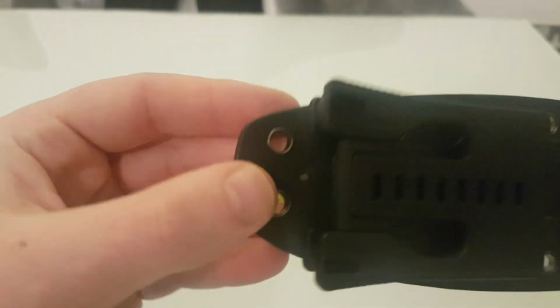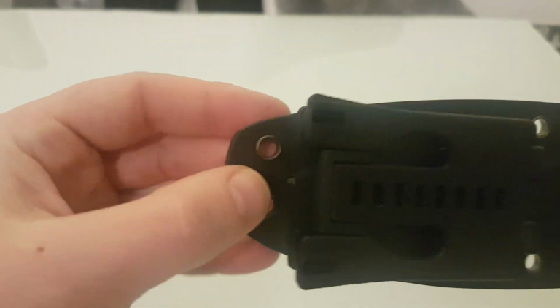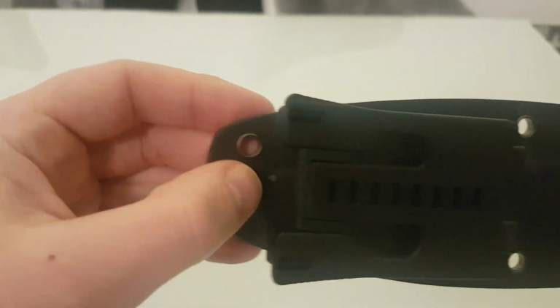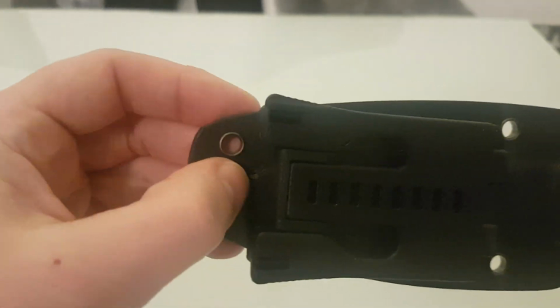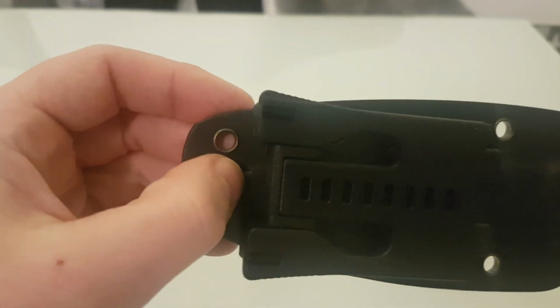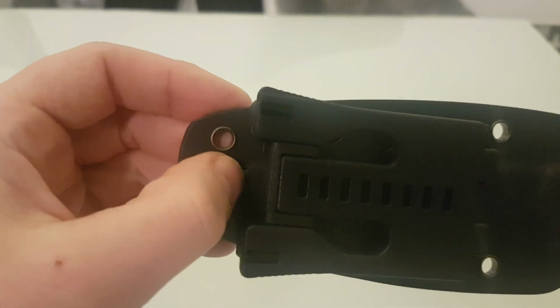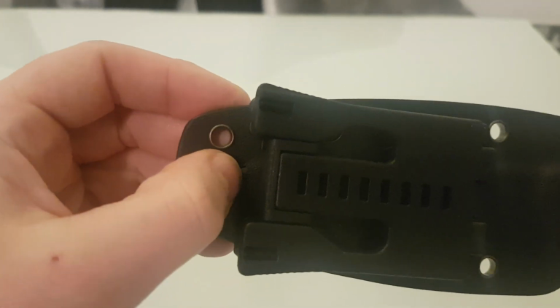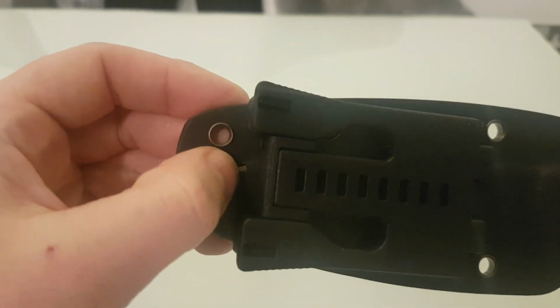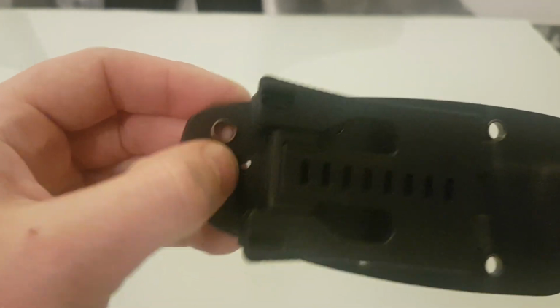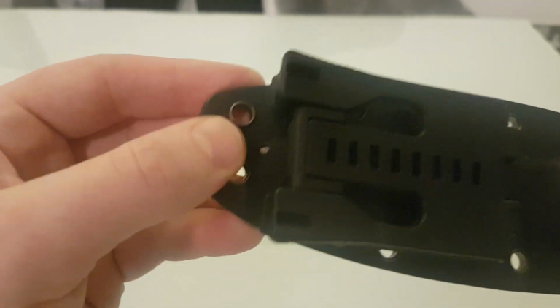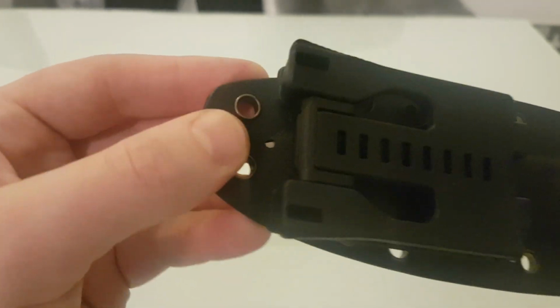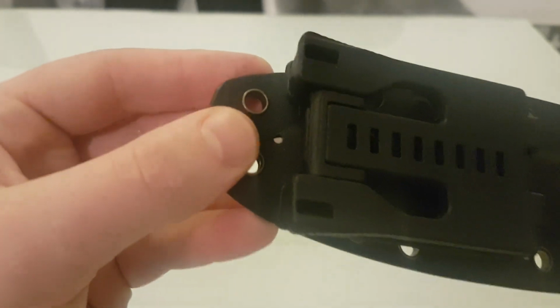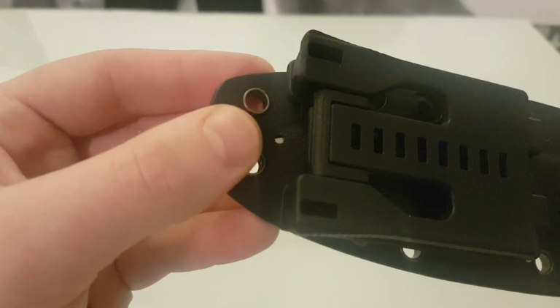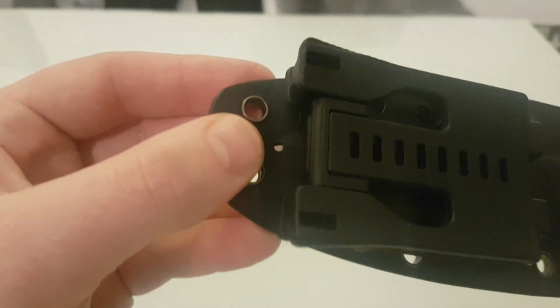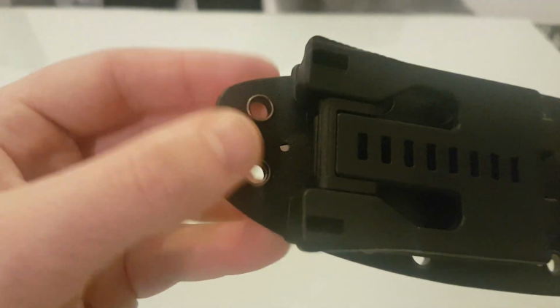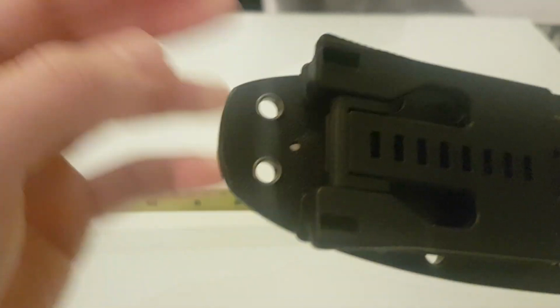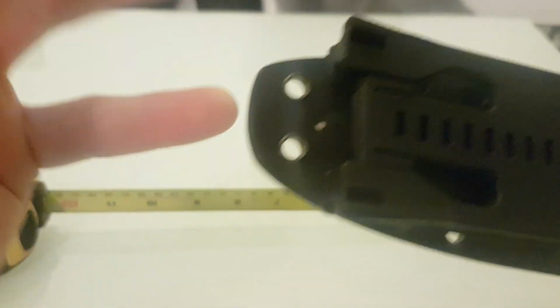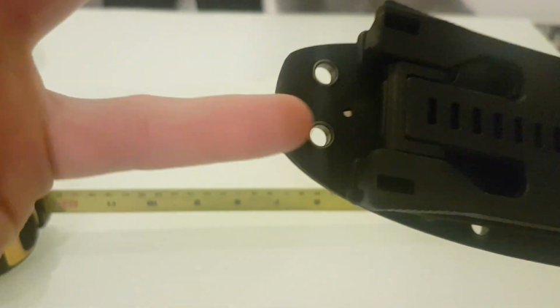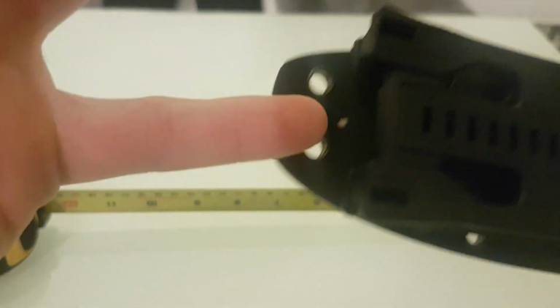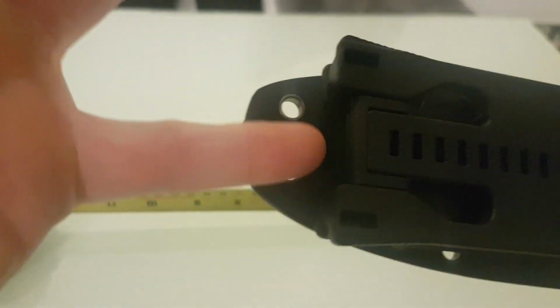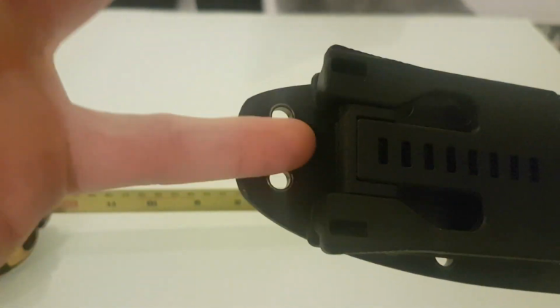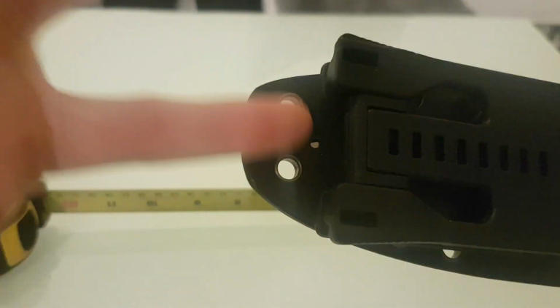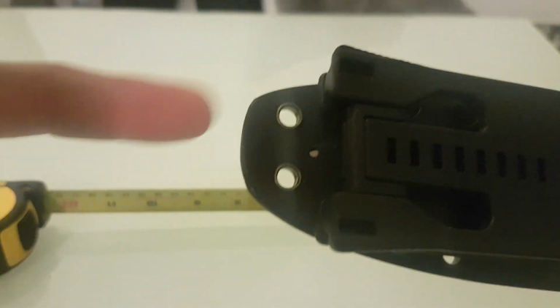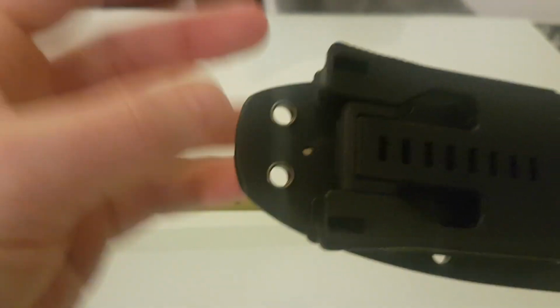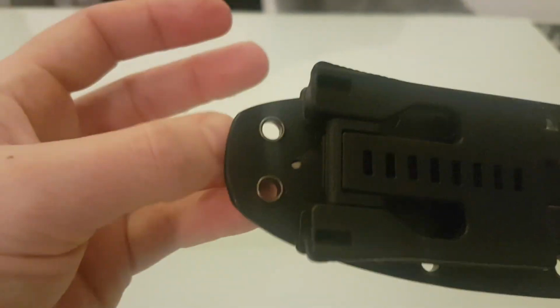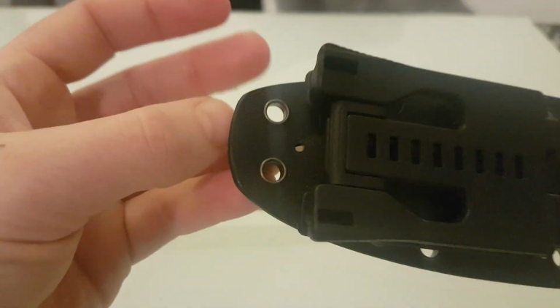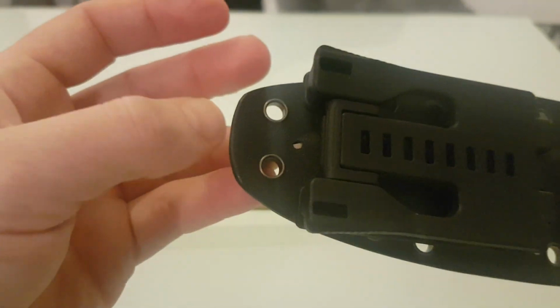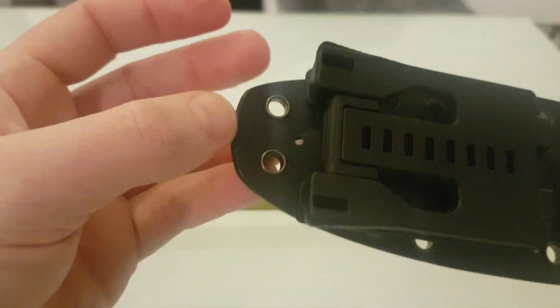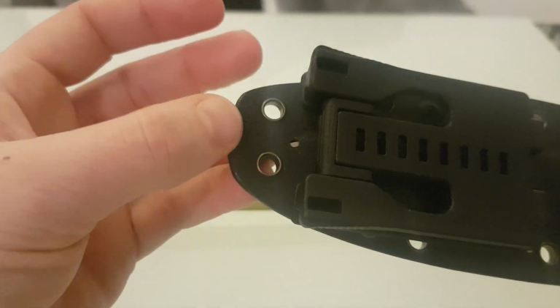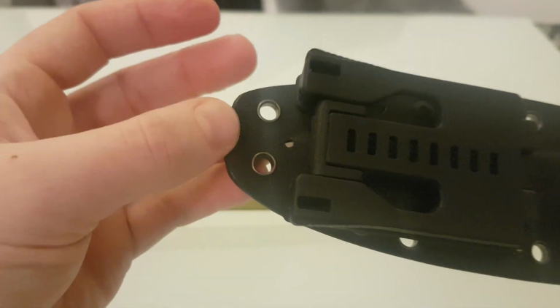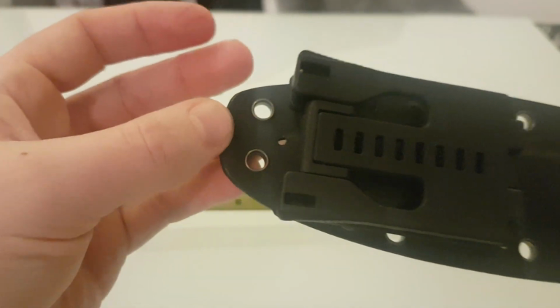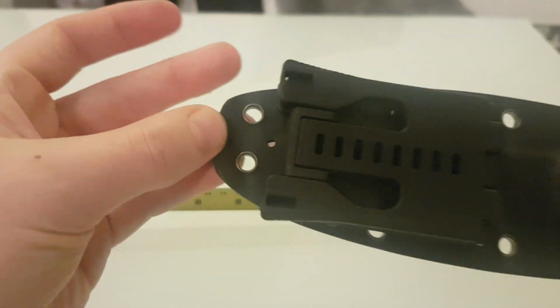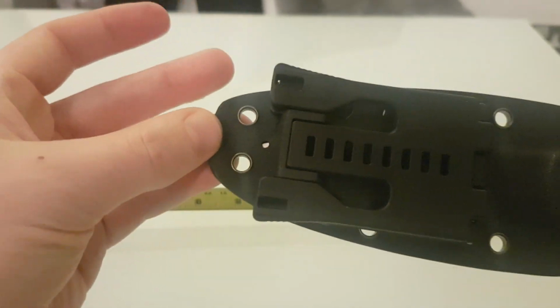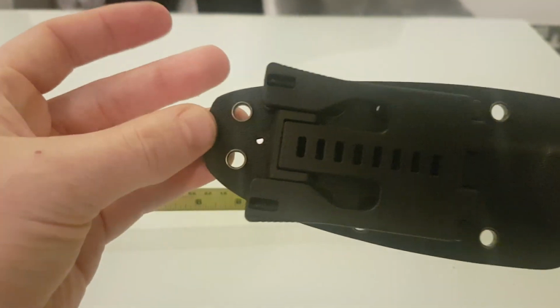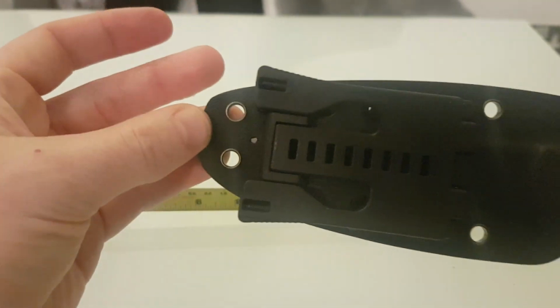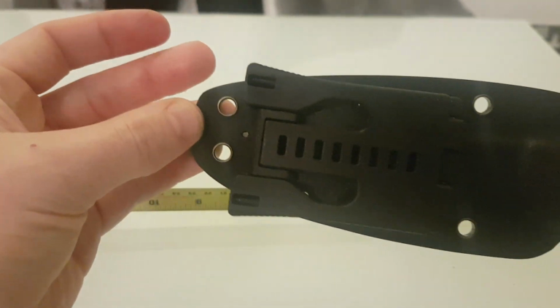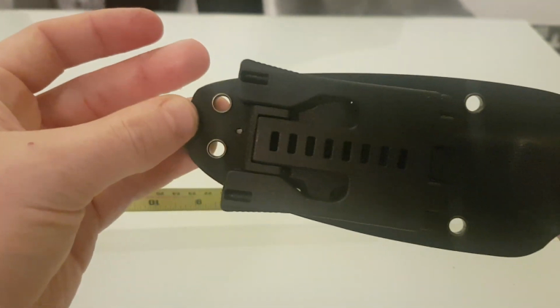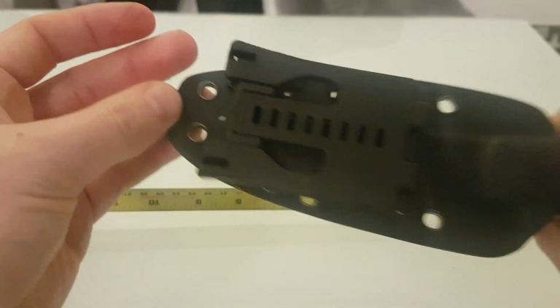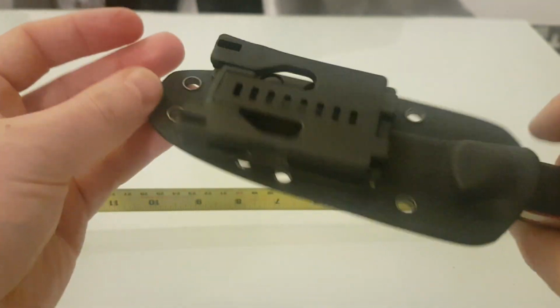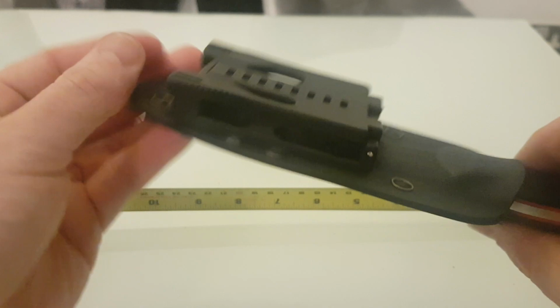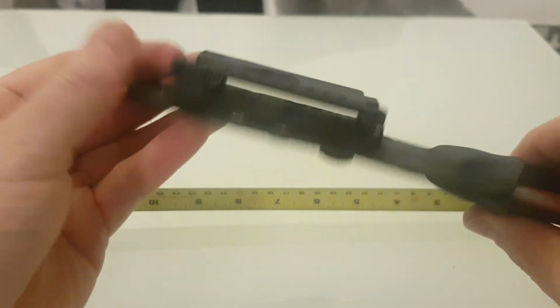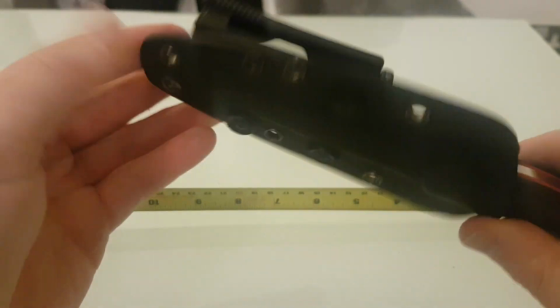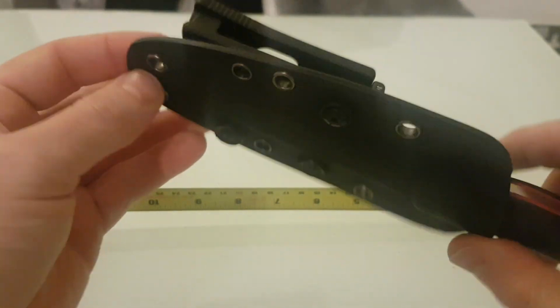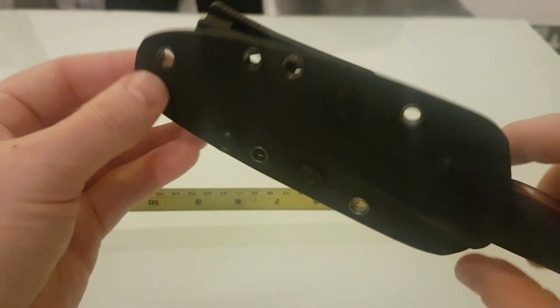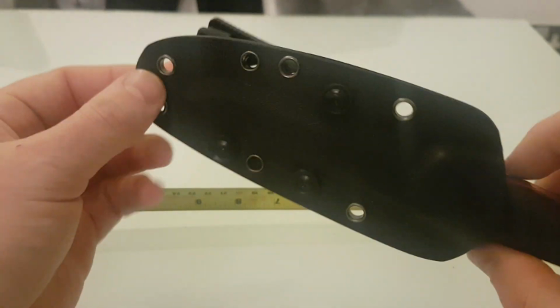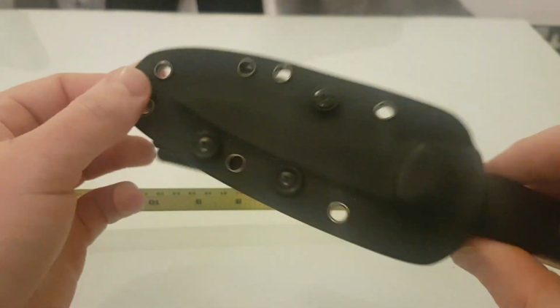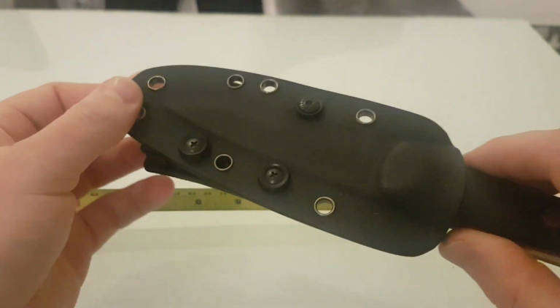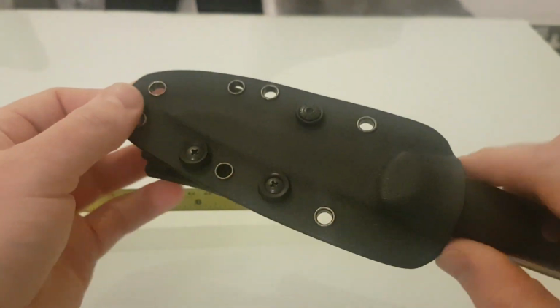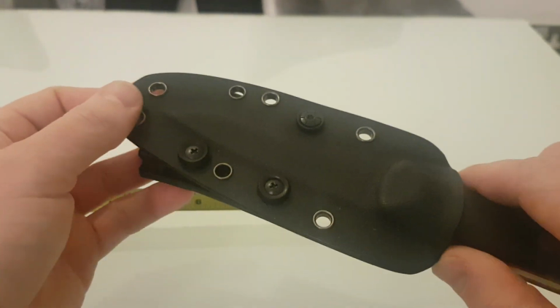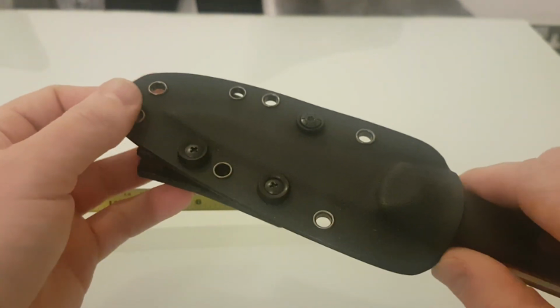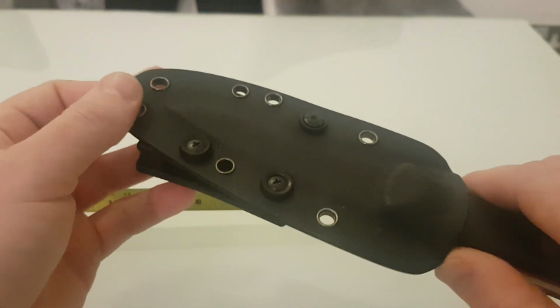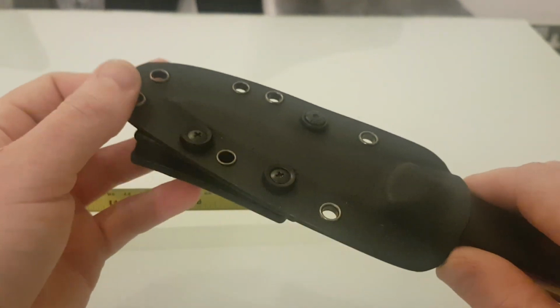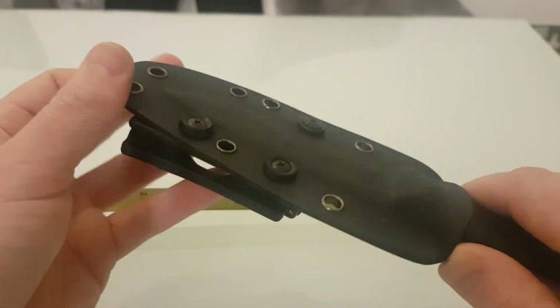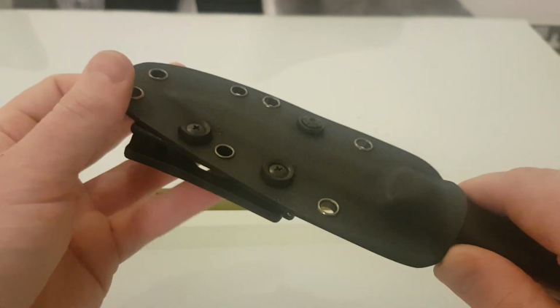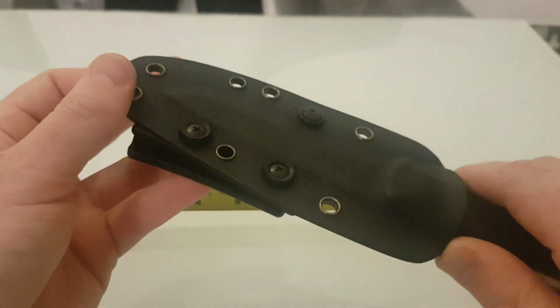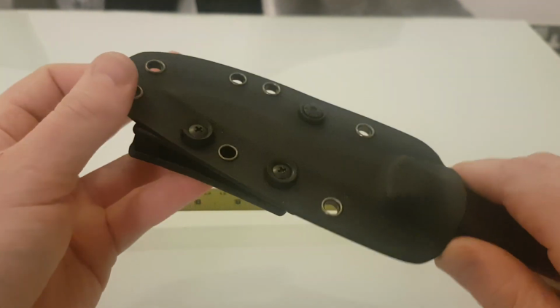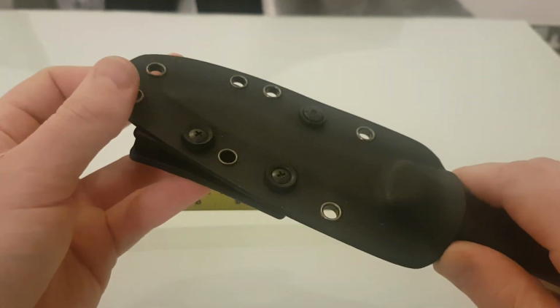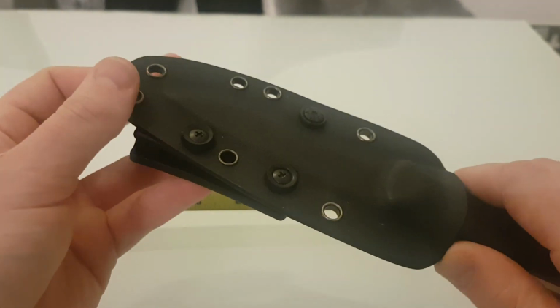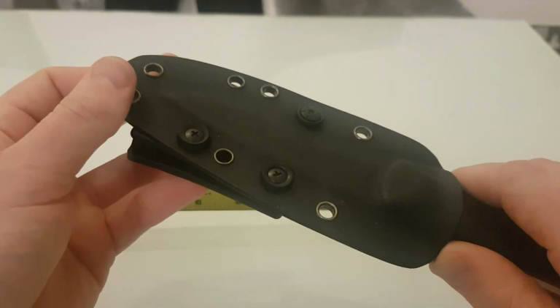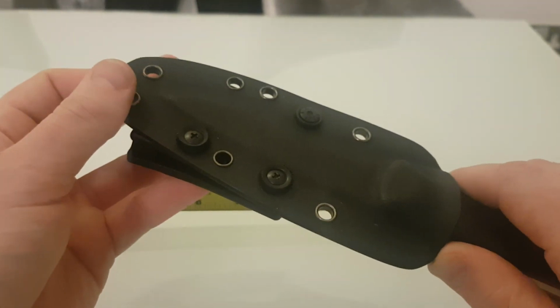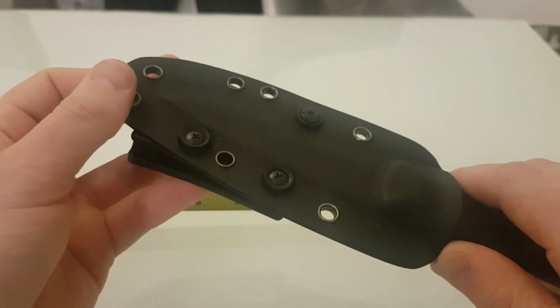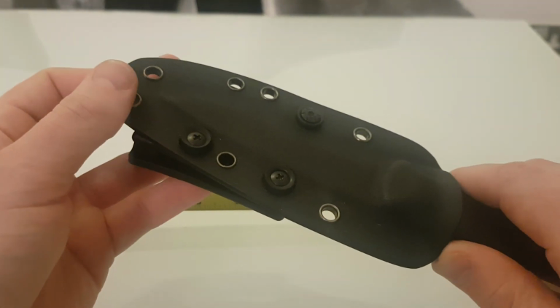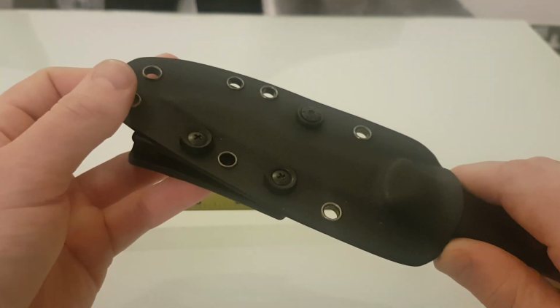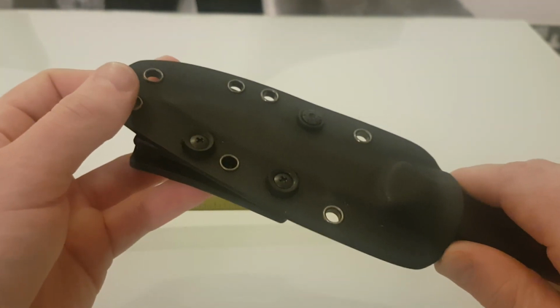The sheath has a little drainage hole here. That's to stop the knife sweating in the sheath and rusting.